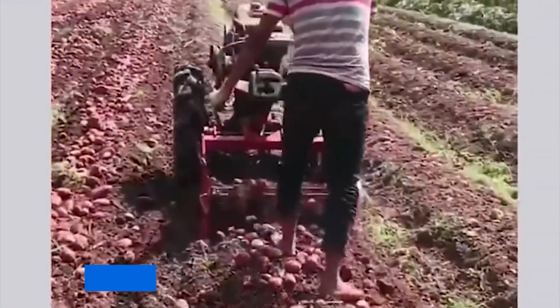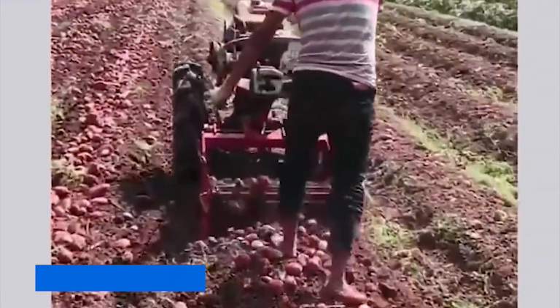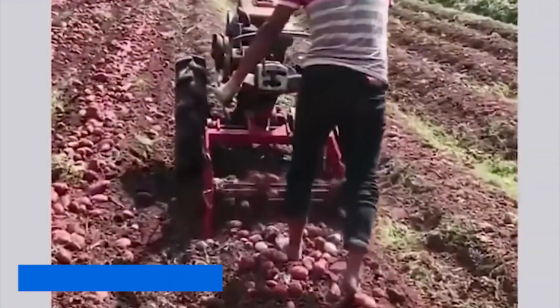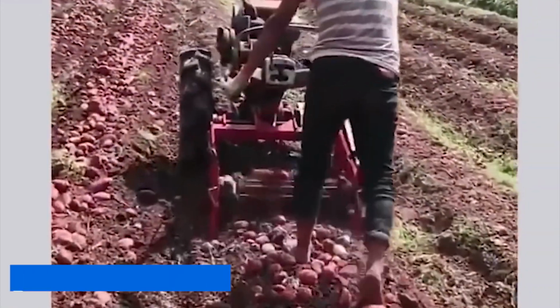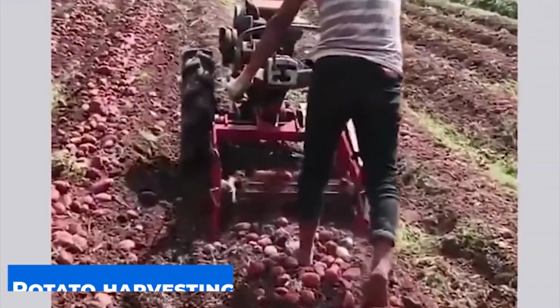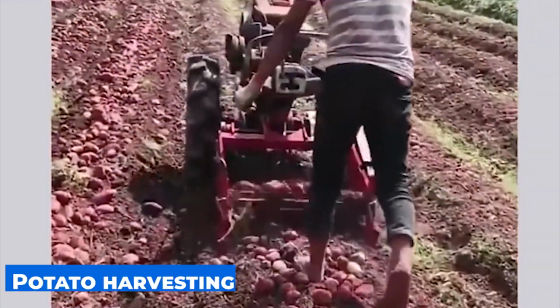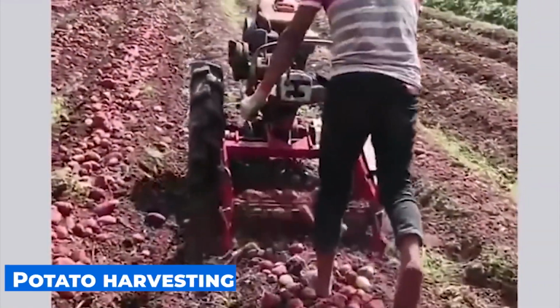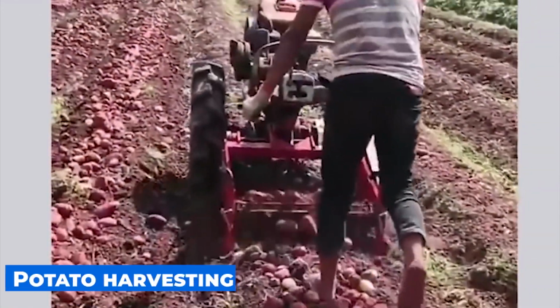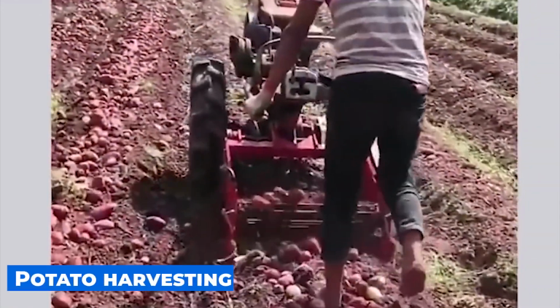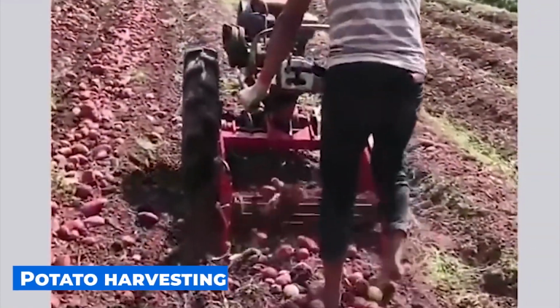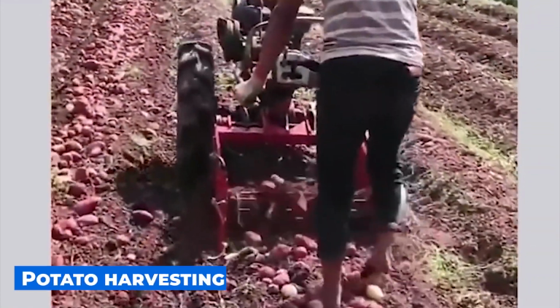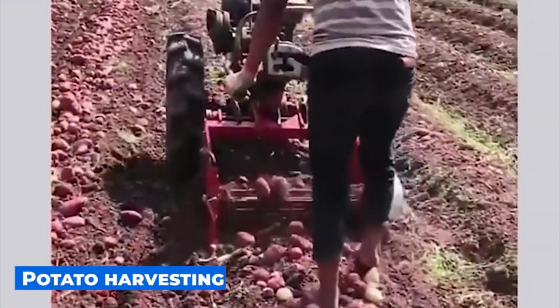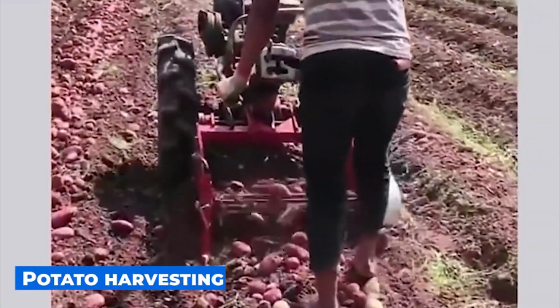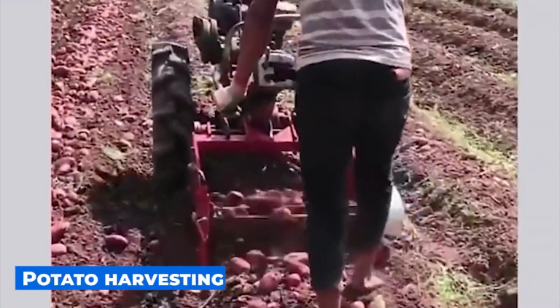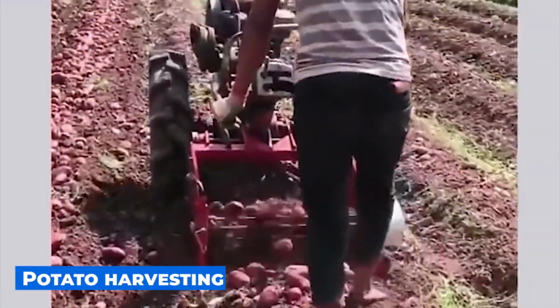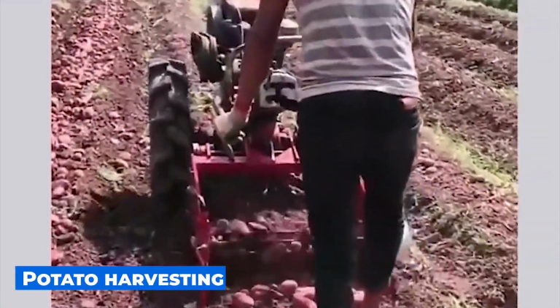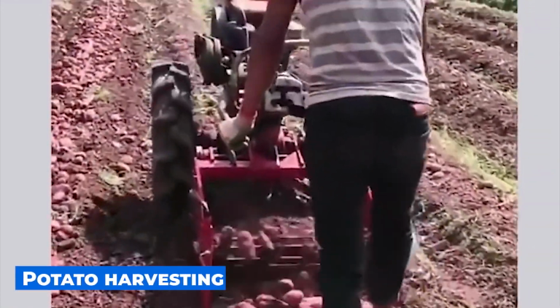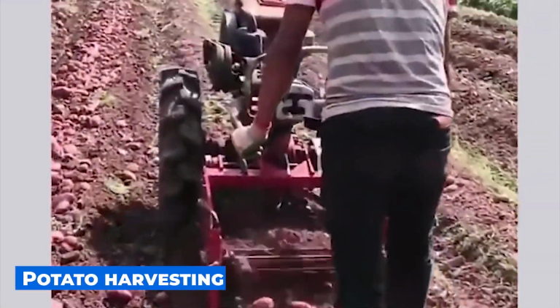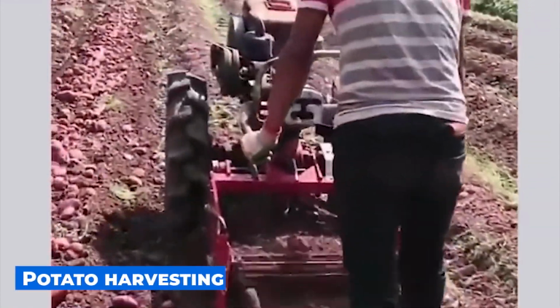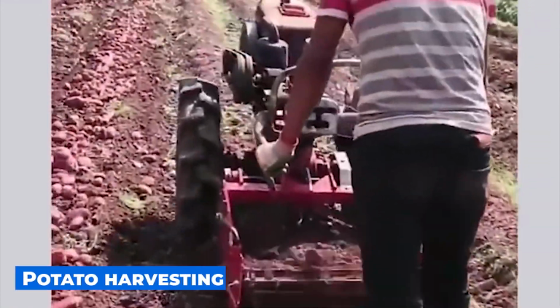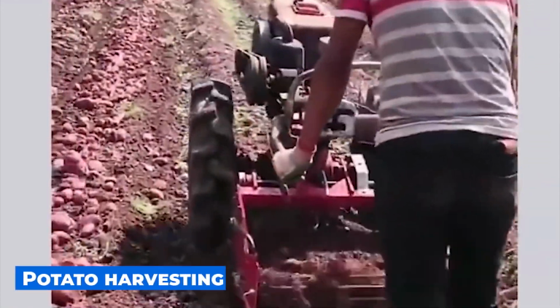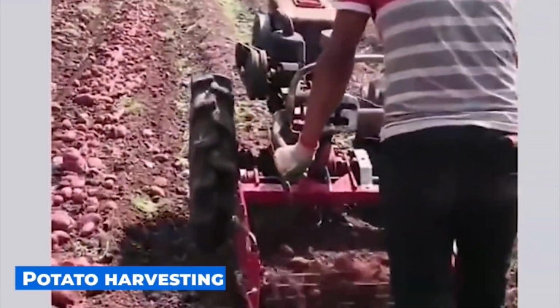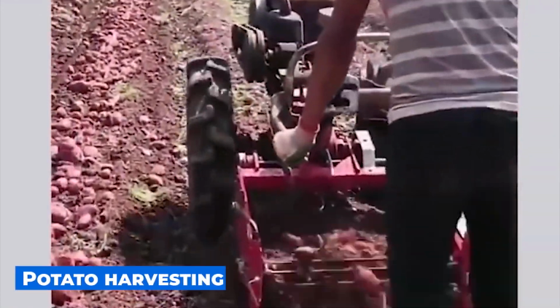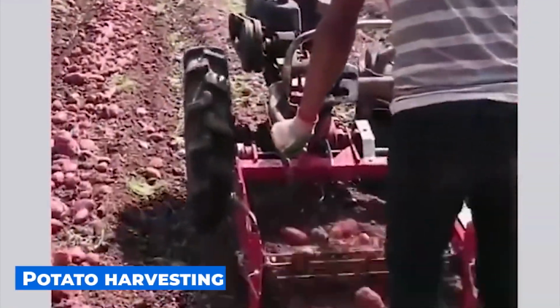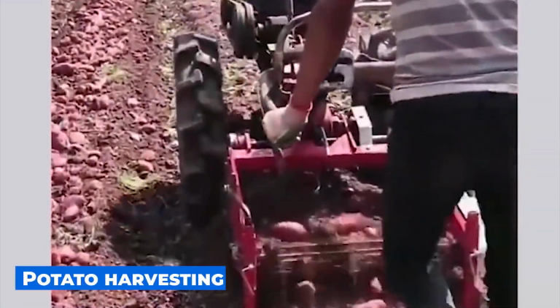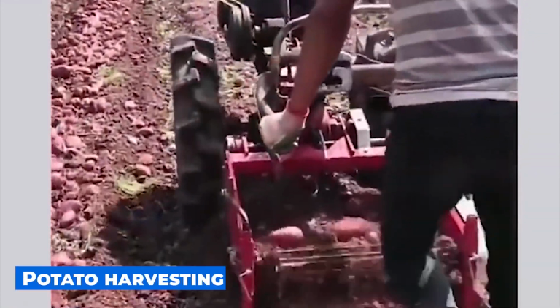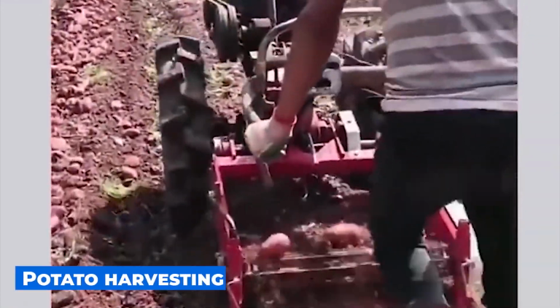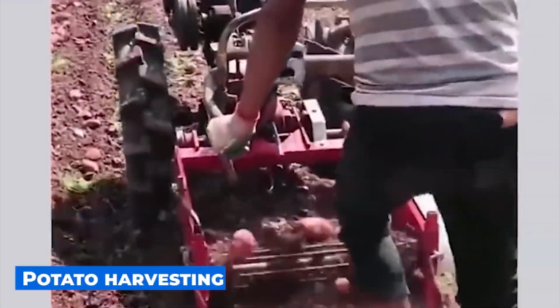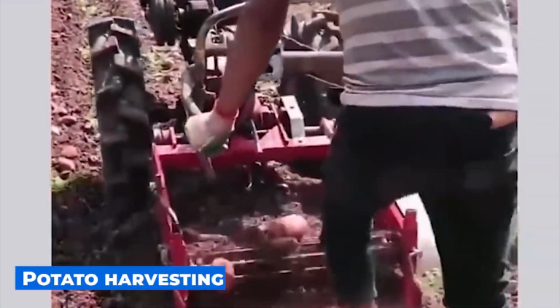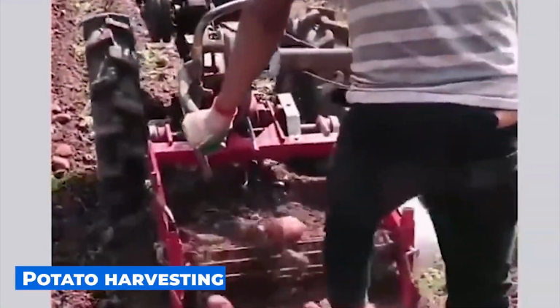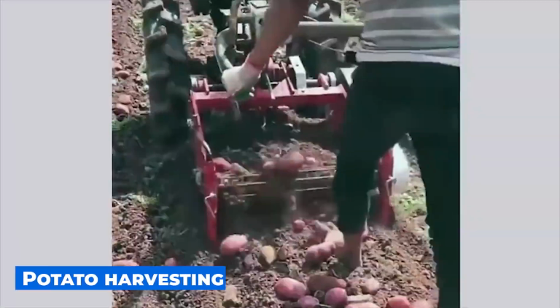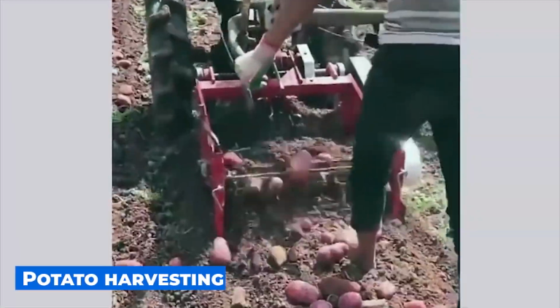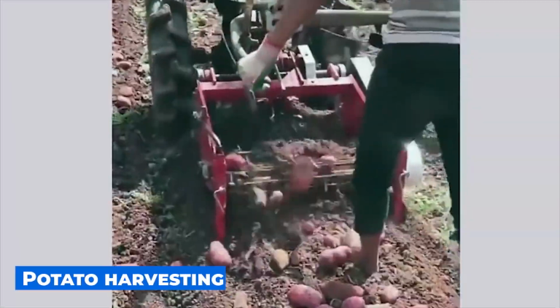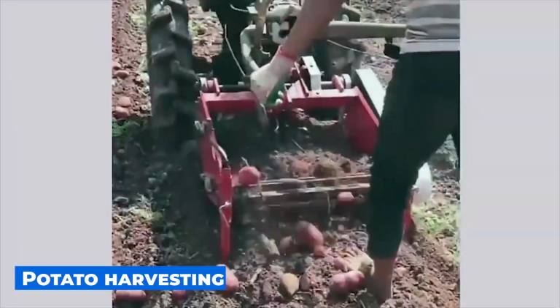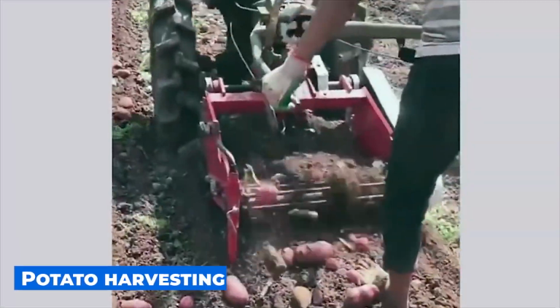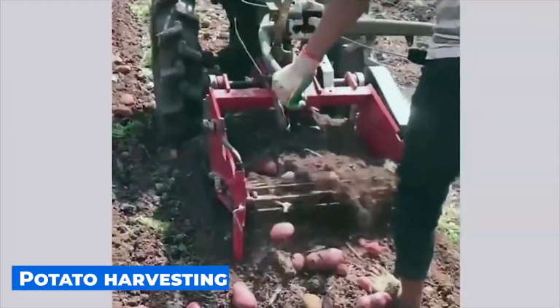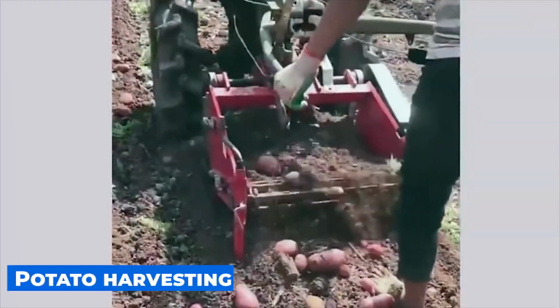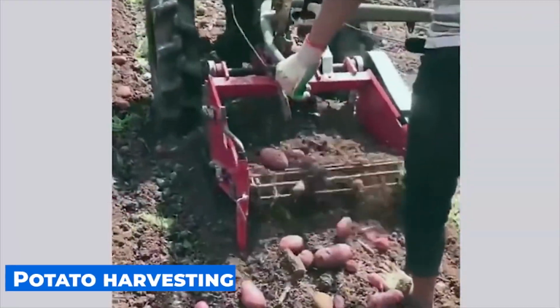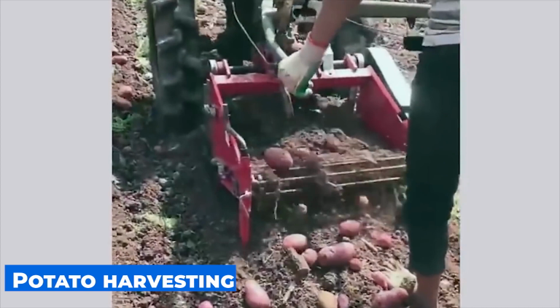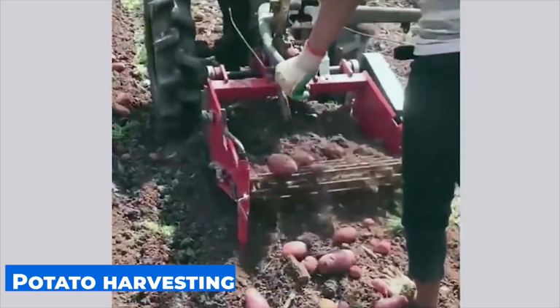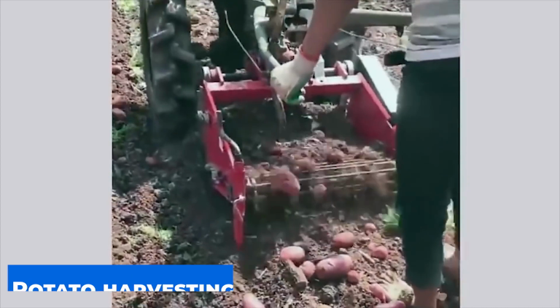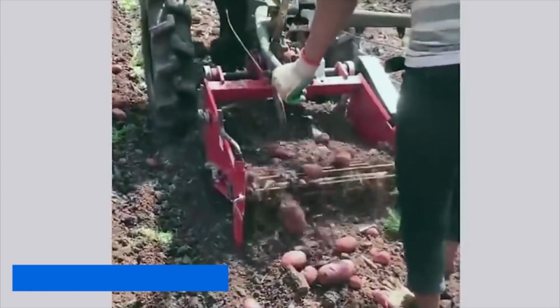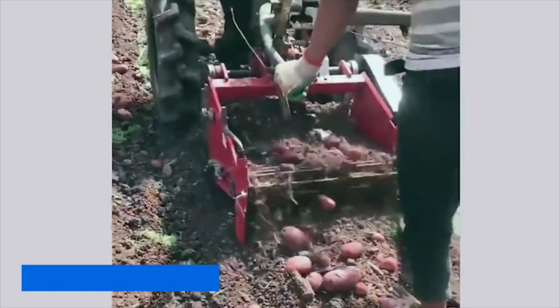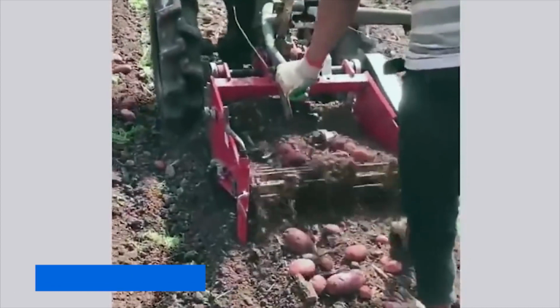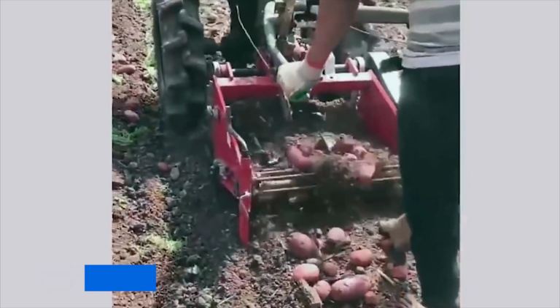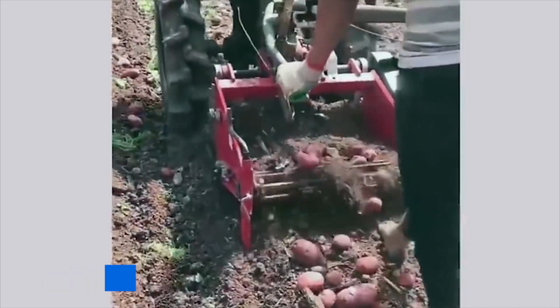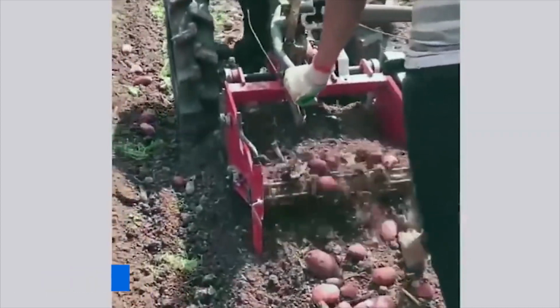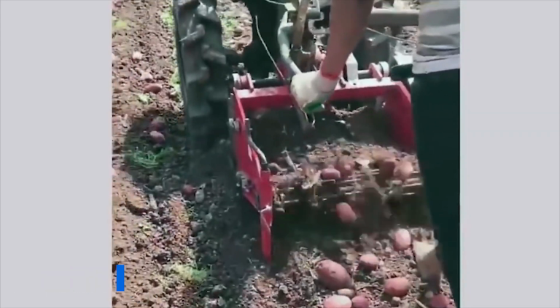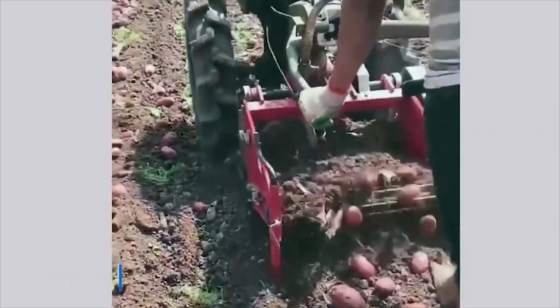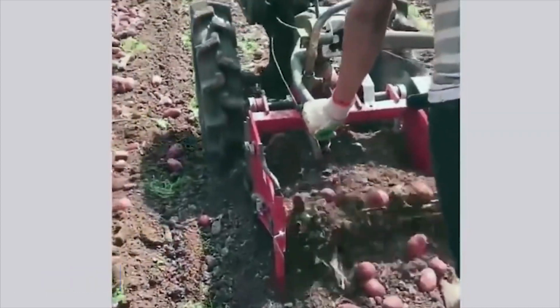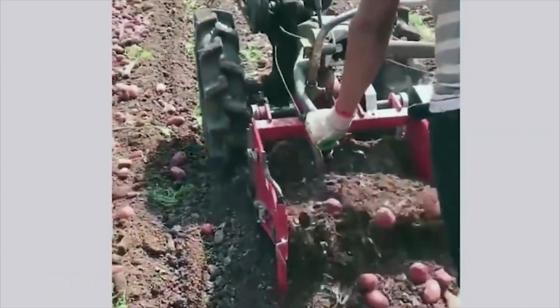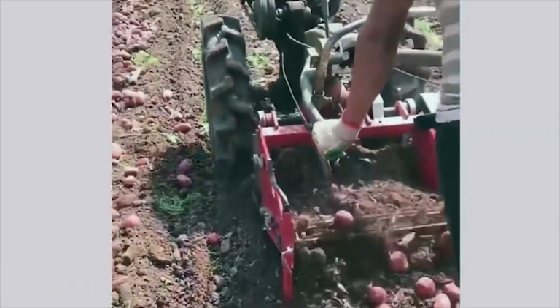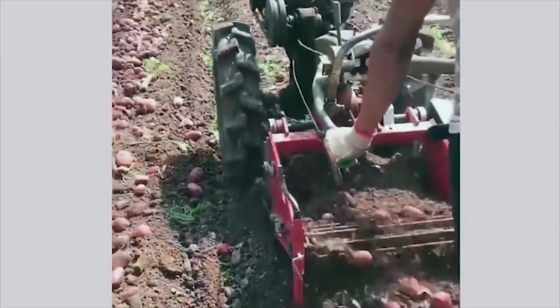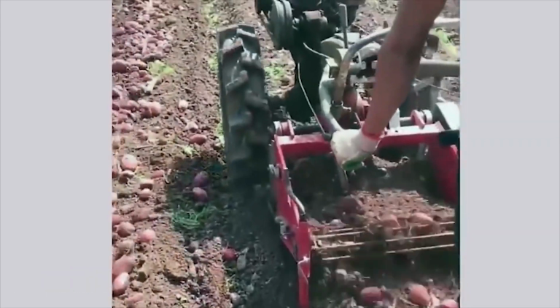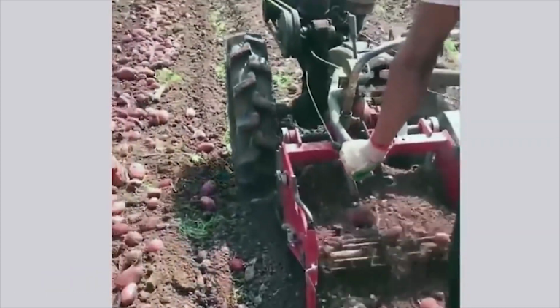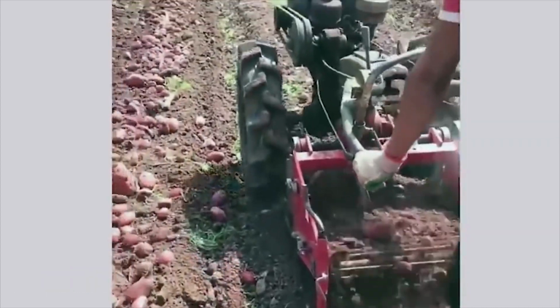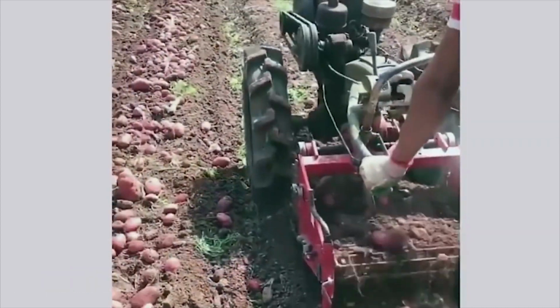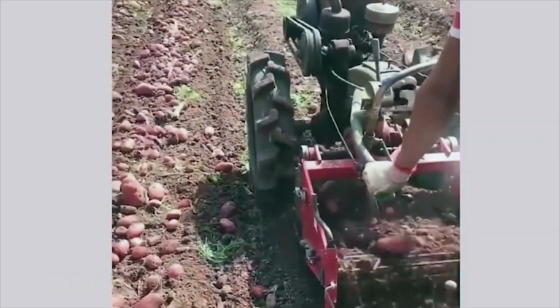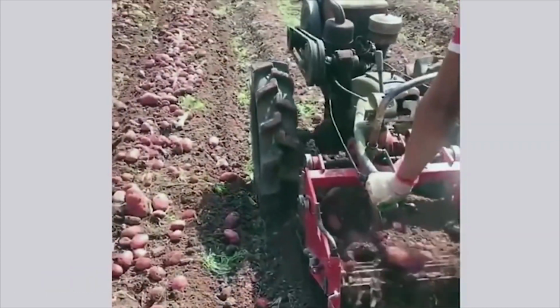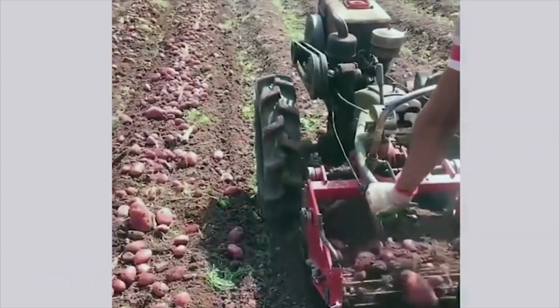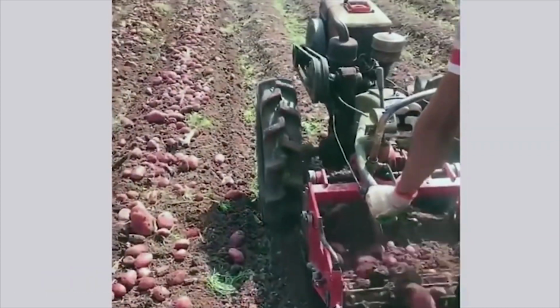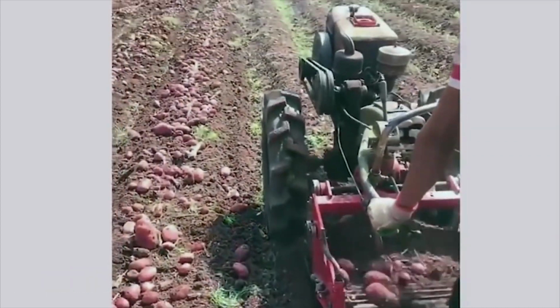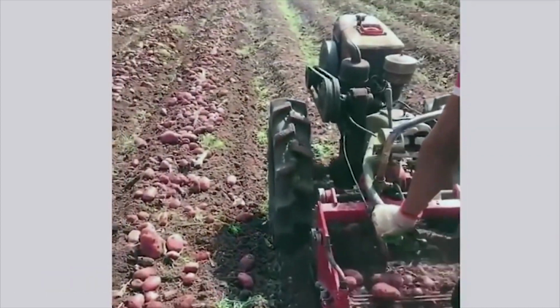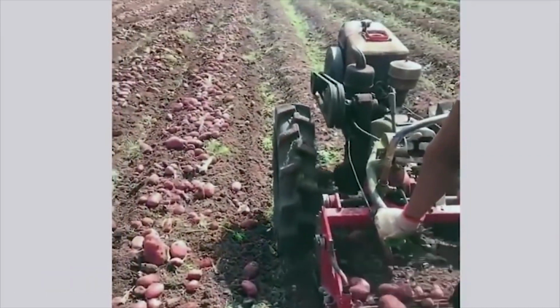If you ever tried to dig up potatoes, you will appreciate this invention. It makes the entire process easy and enjoyable.